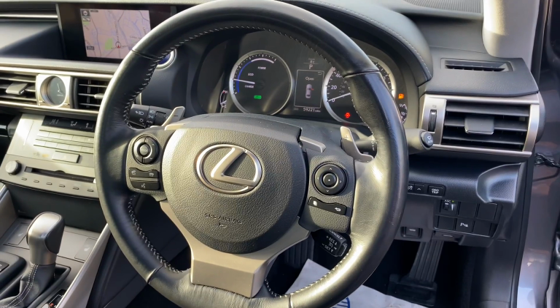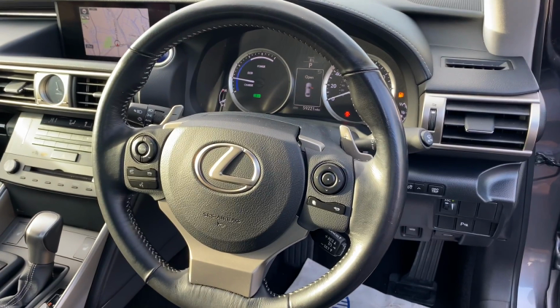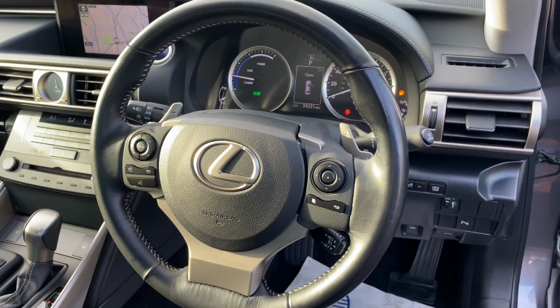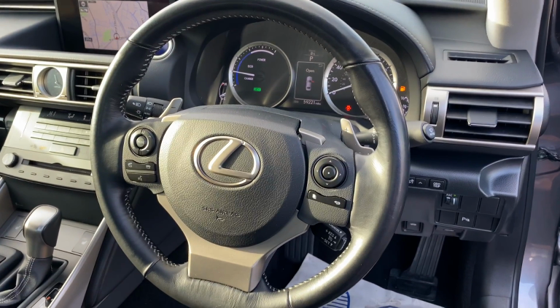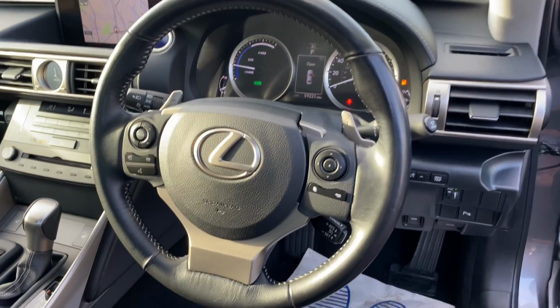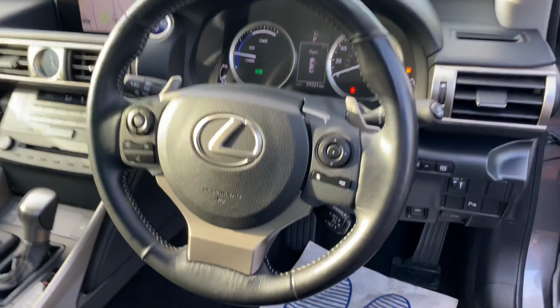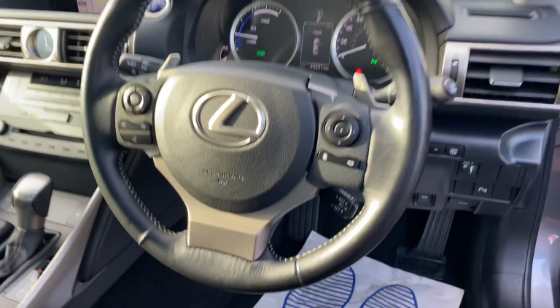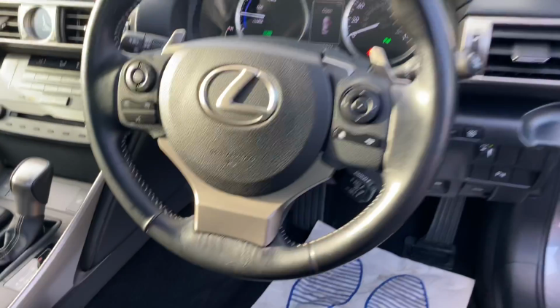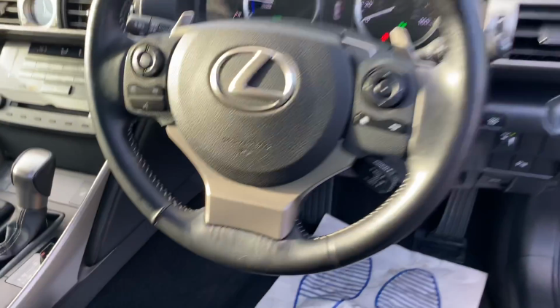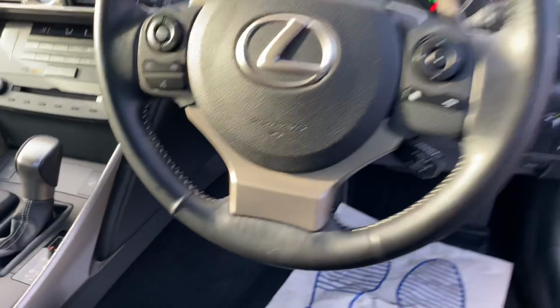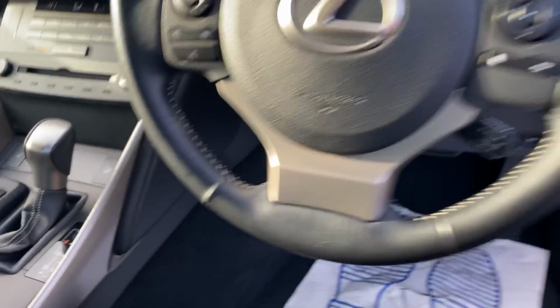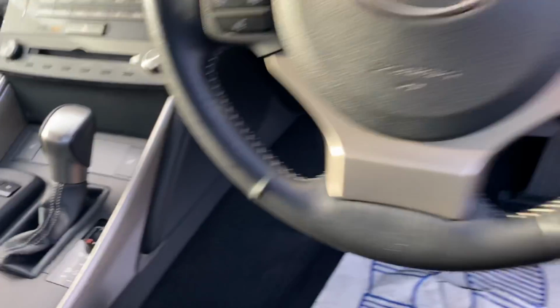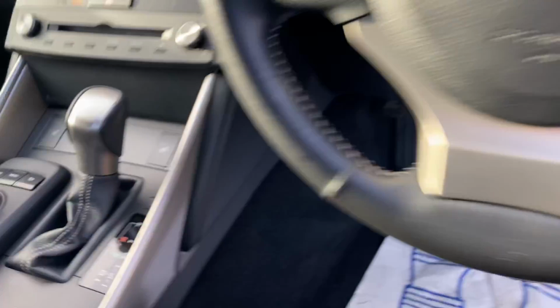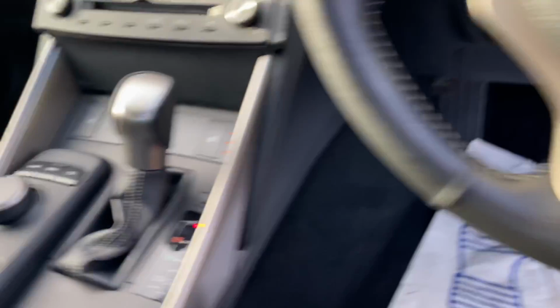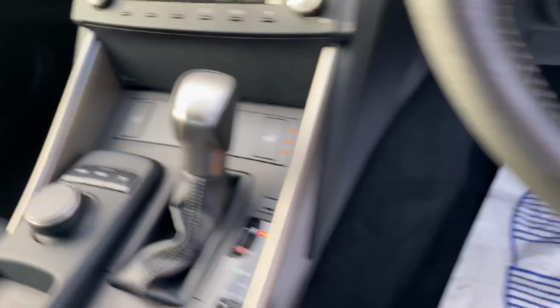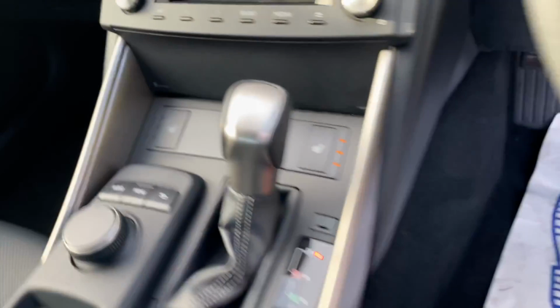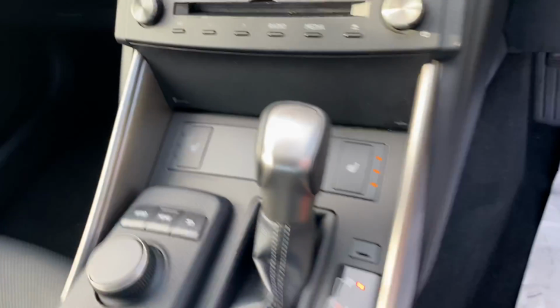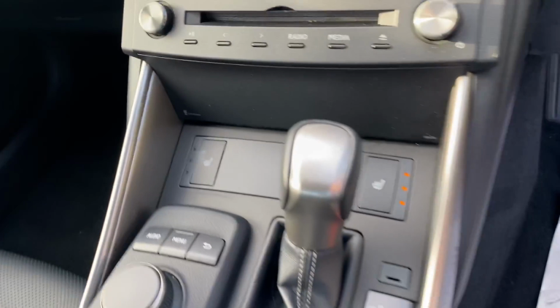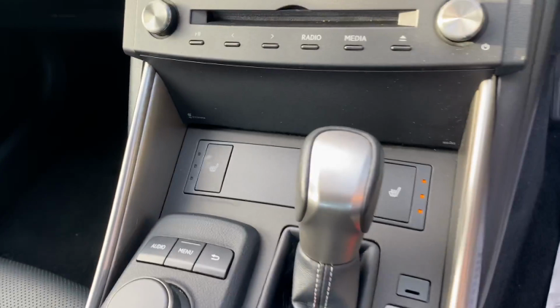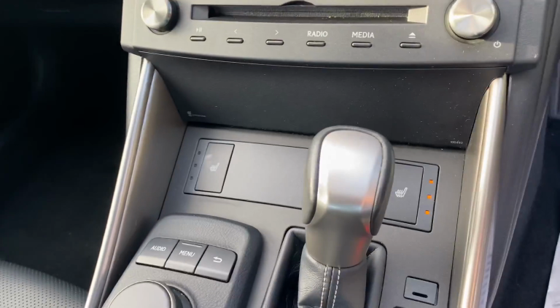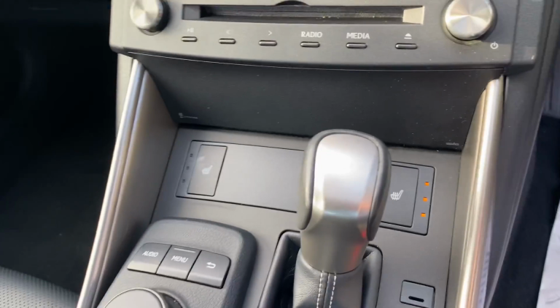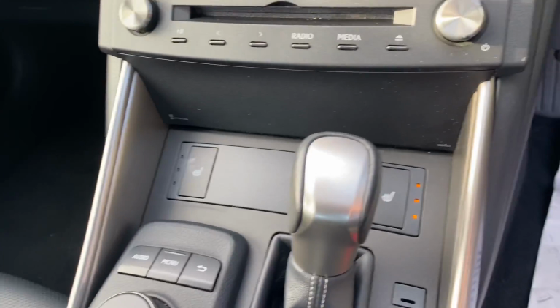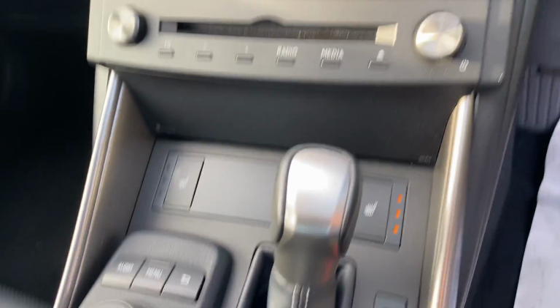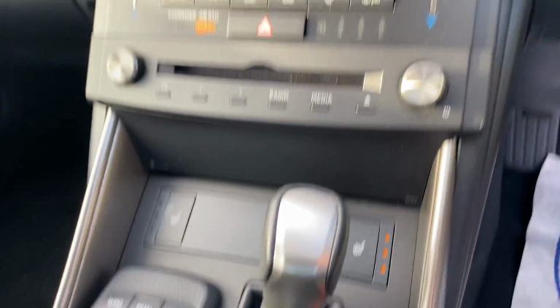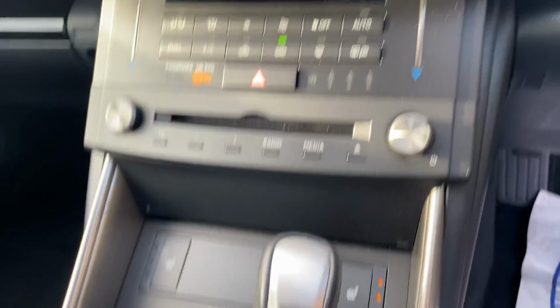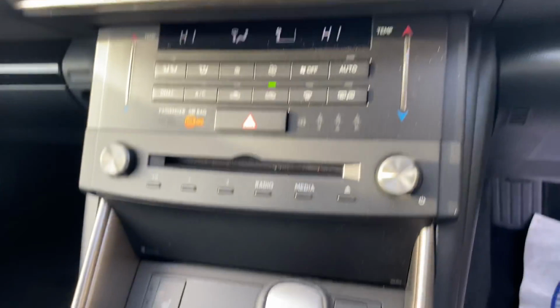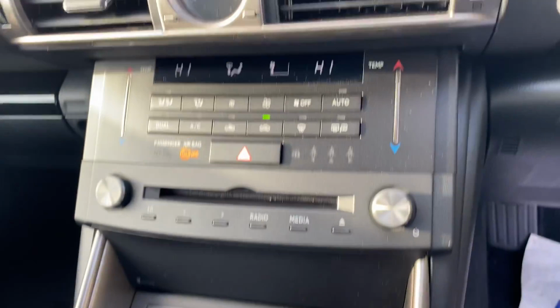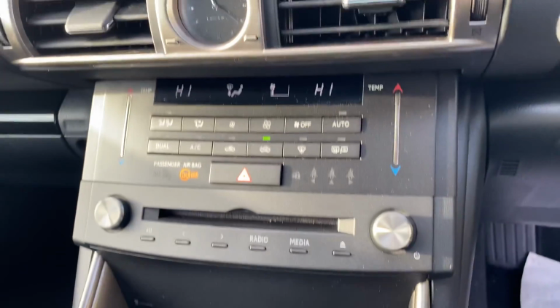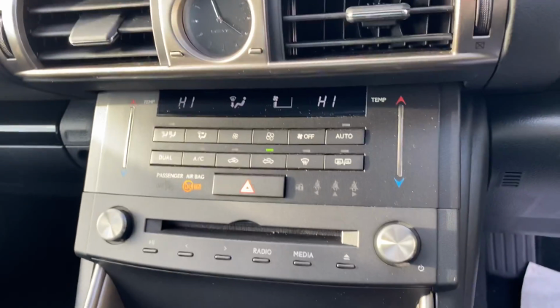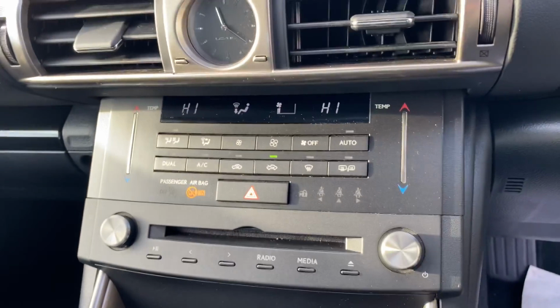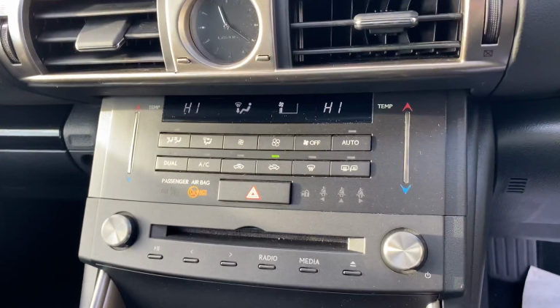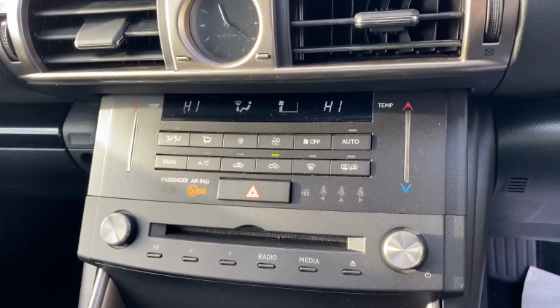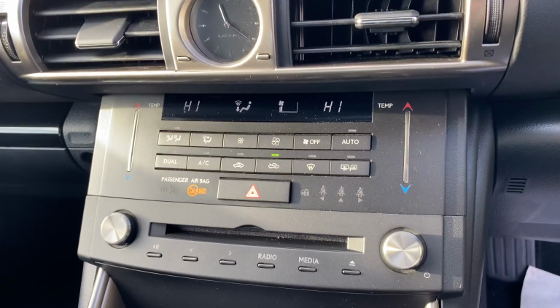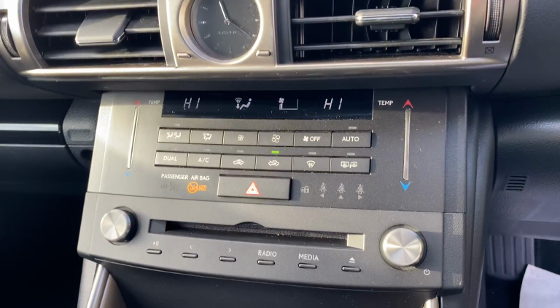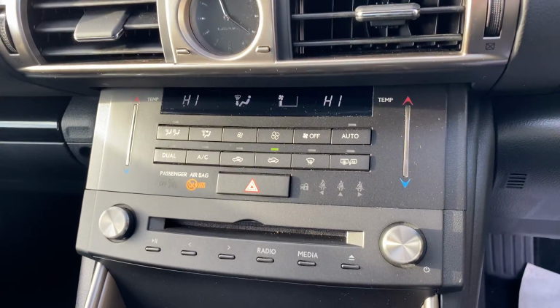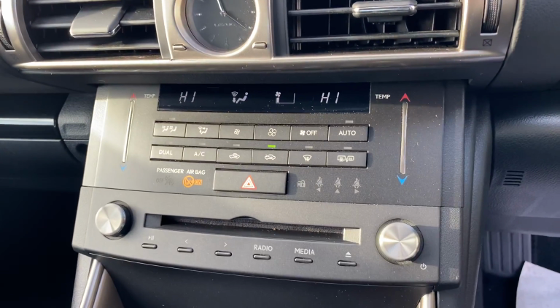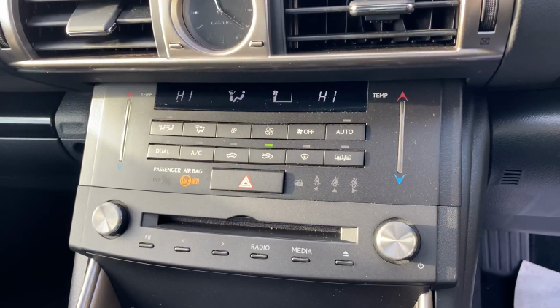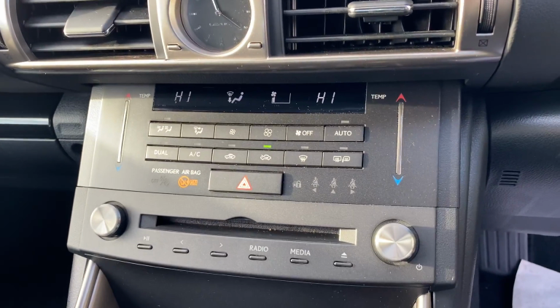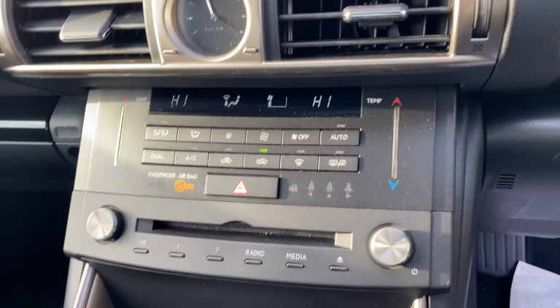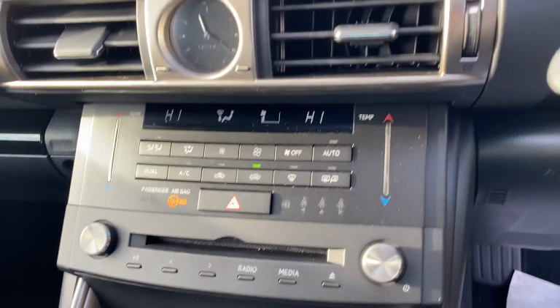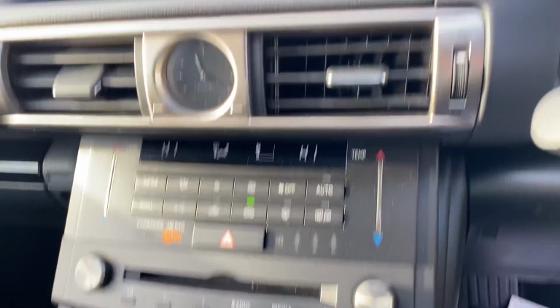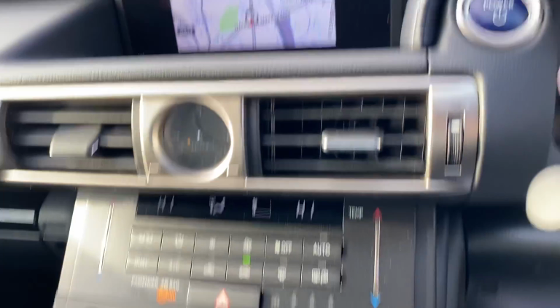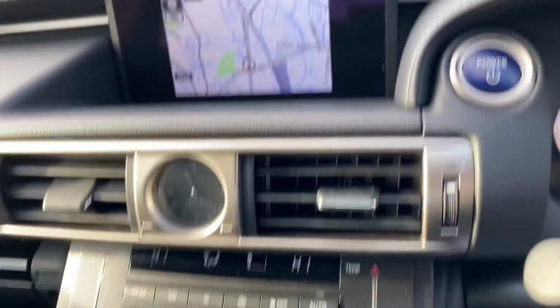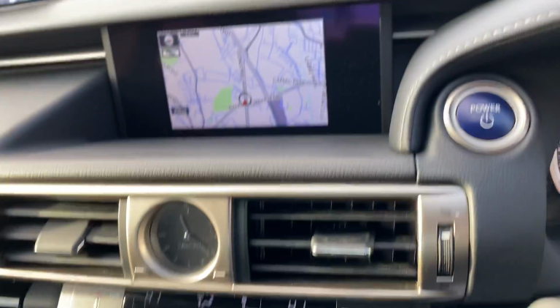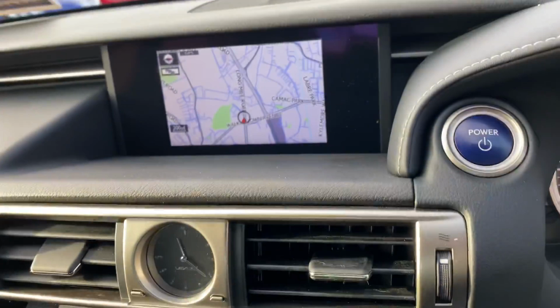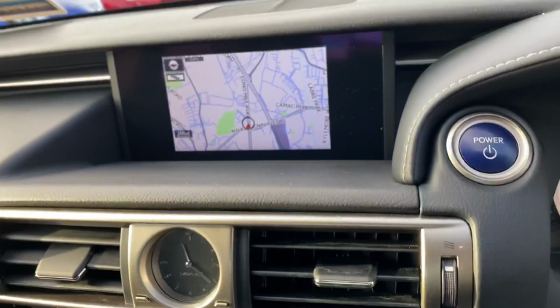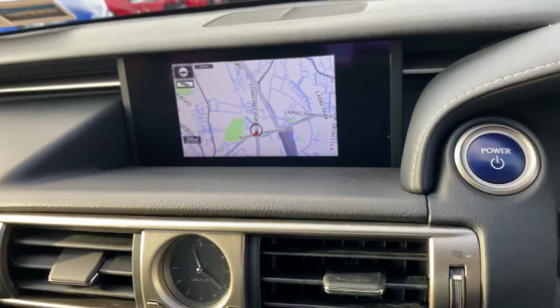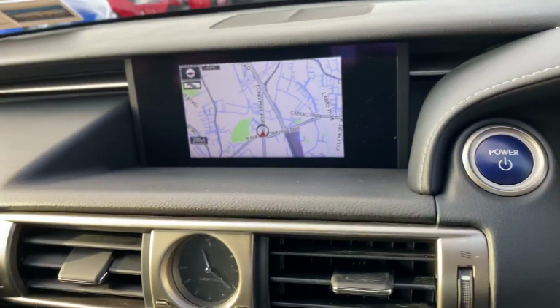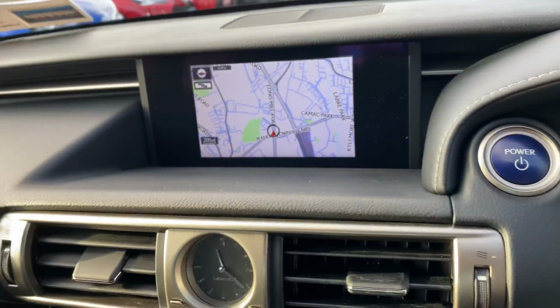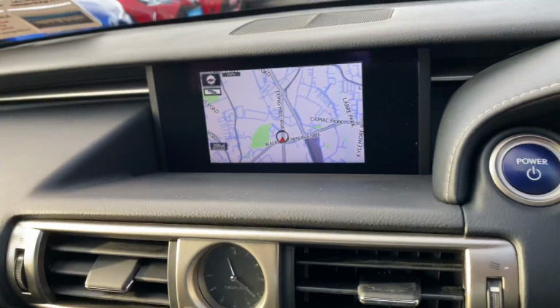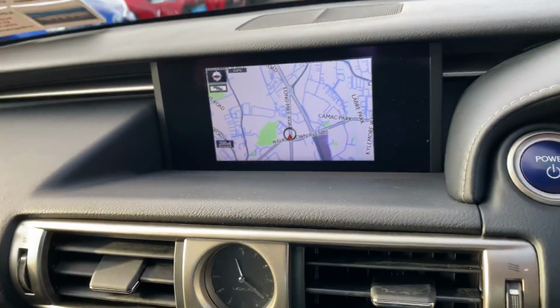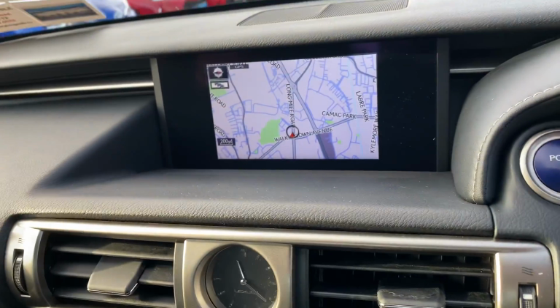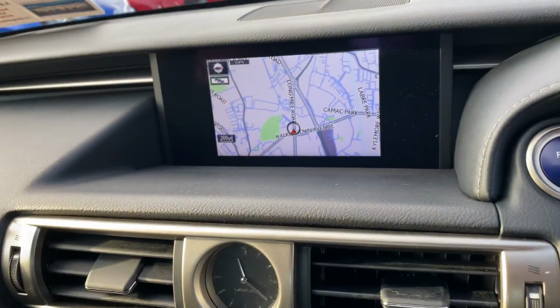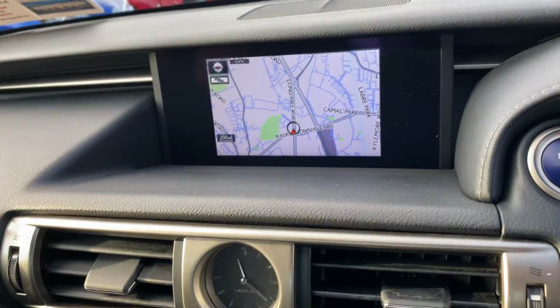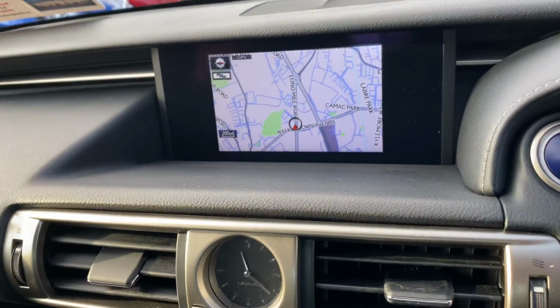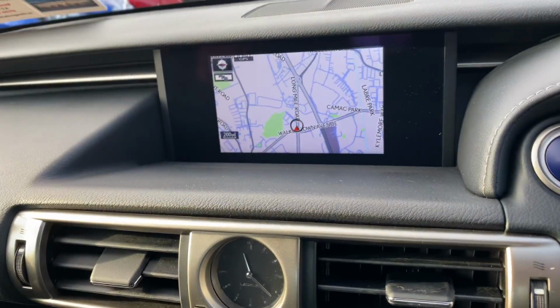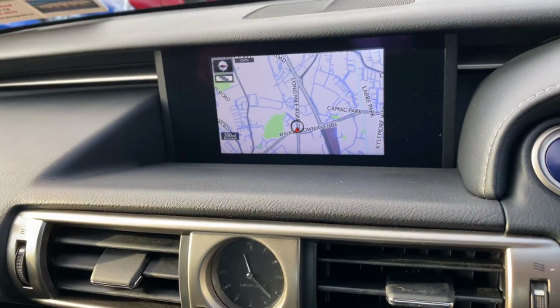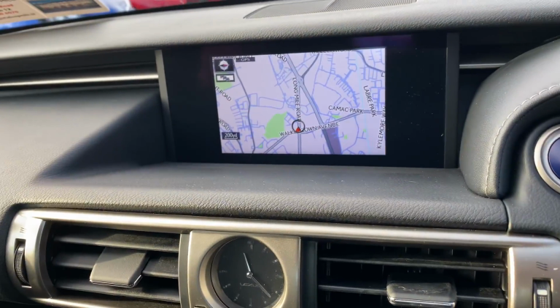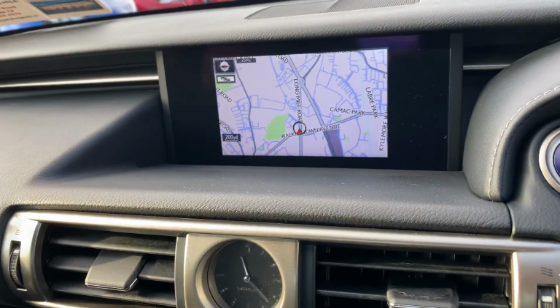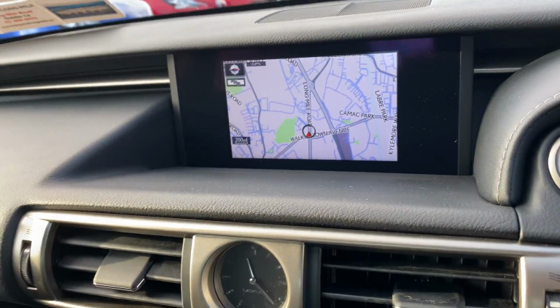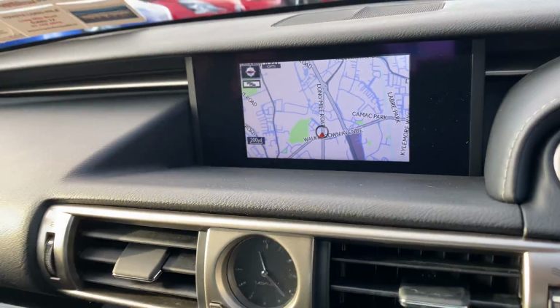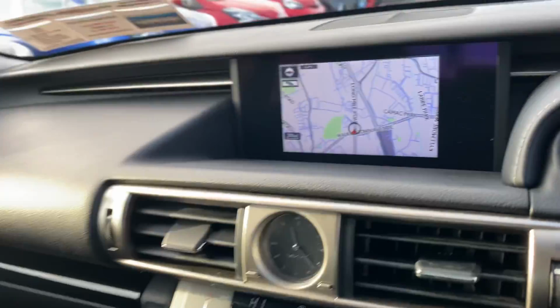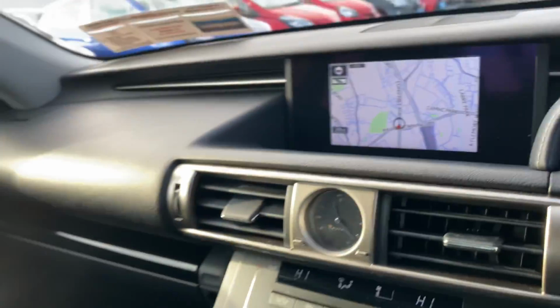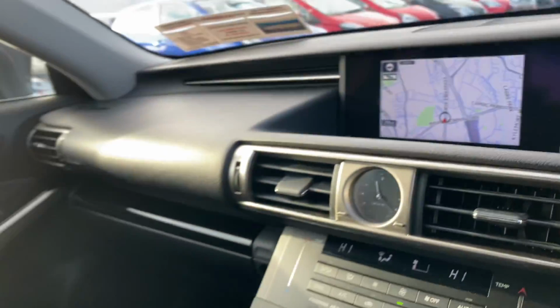Push button start, cruise control, heated seats, dual-zone air conditioning climate control, and Lexus Satellite Navigation with full Bluetooth.